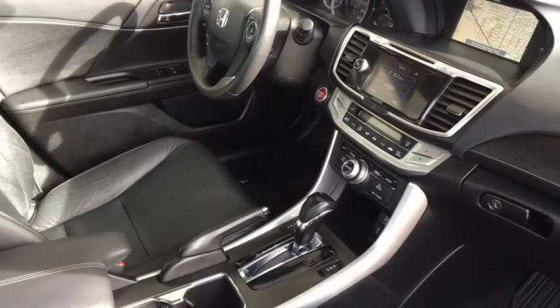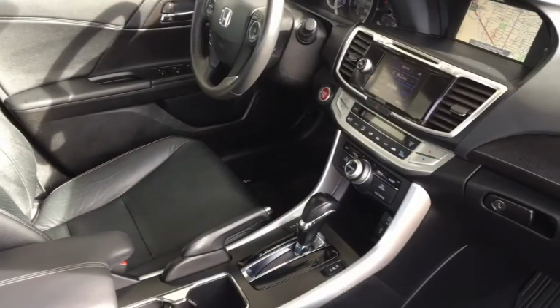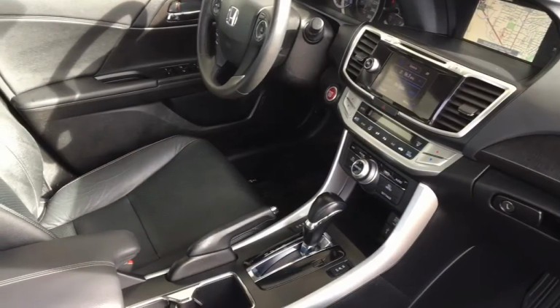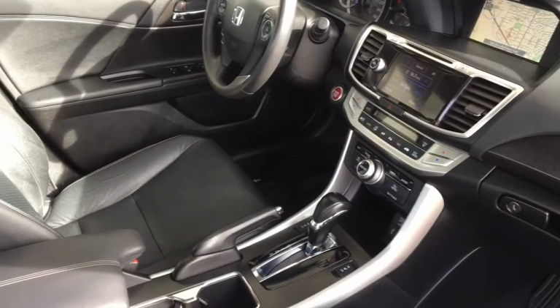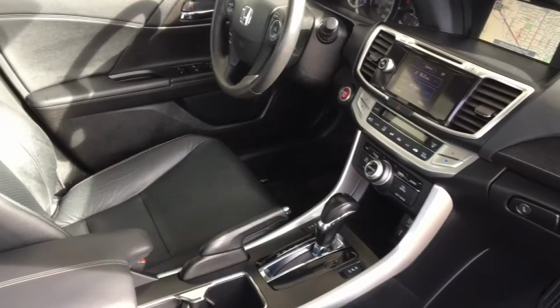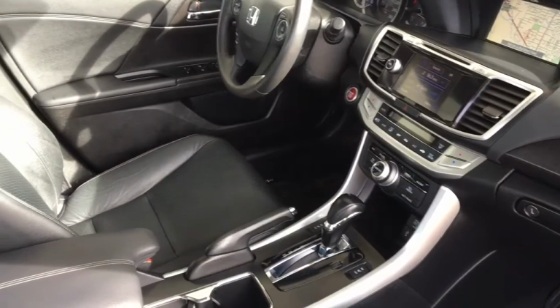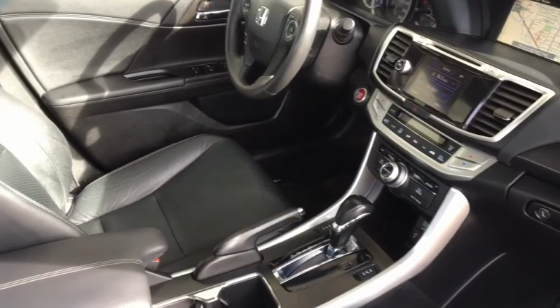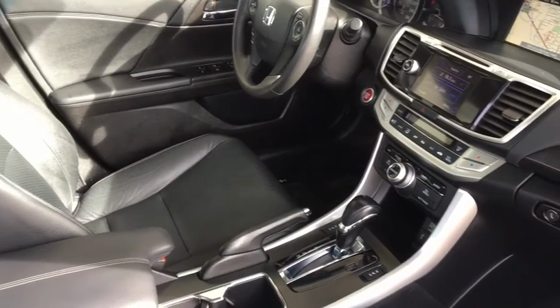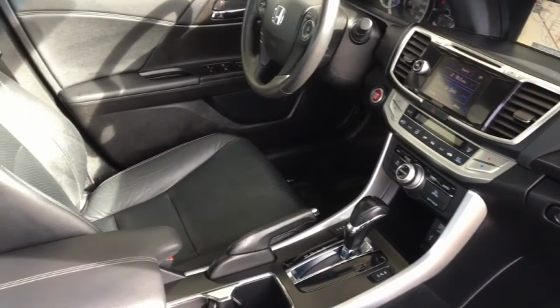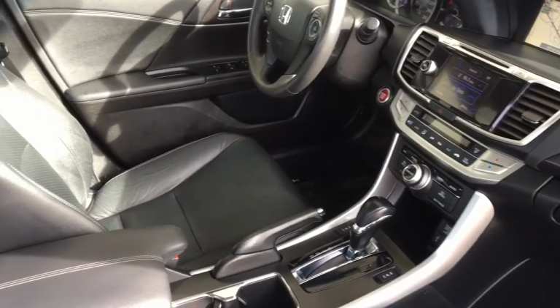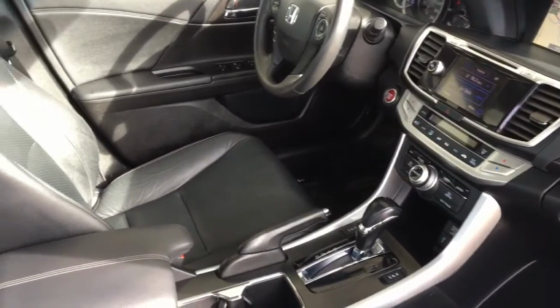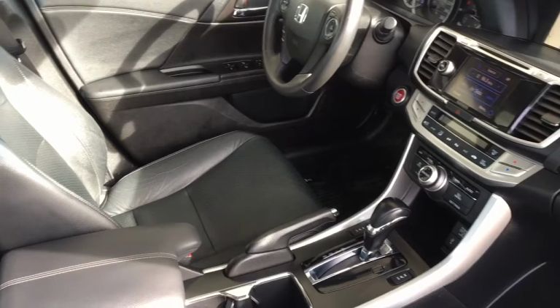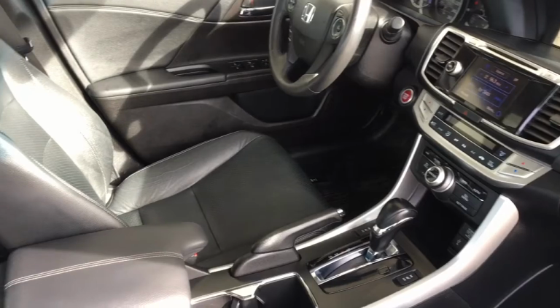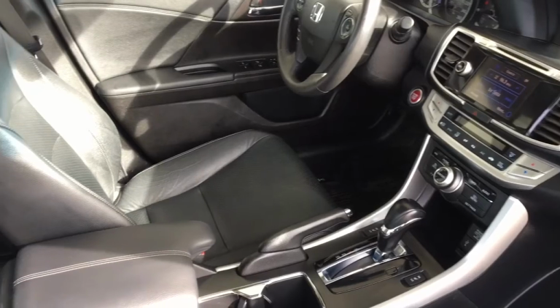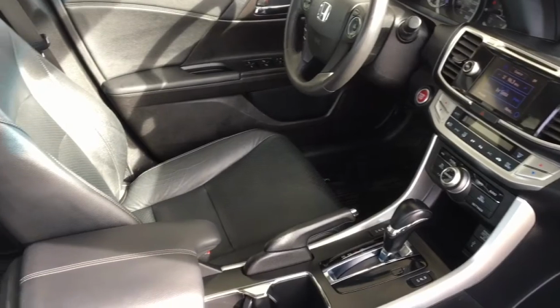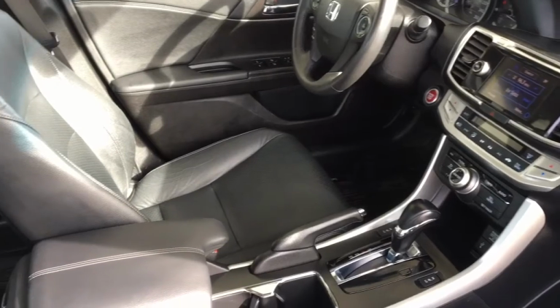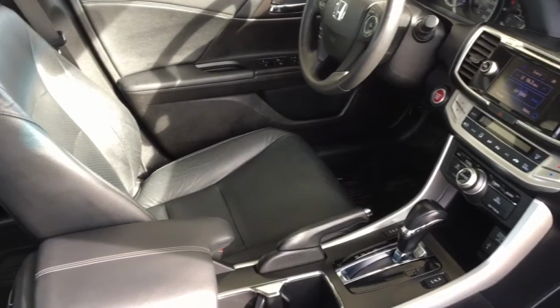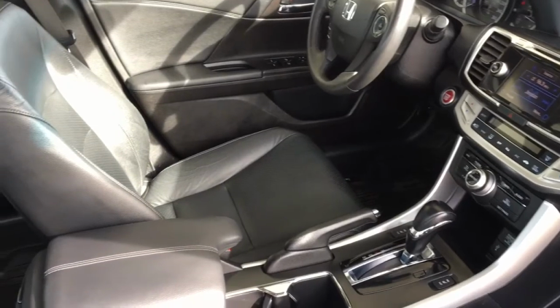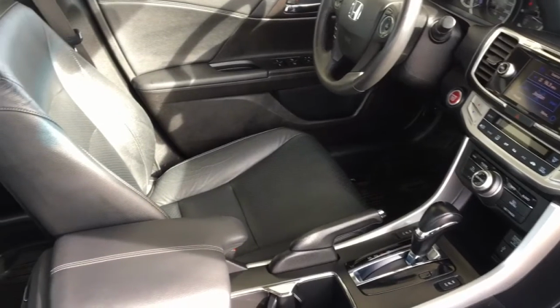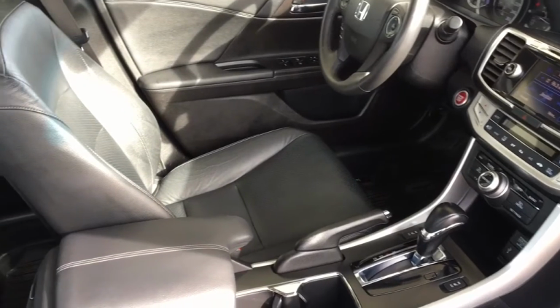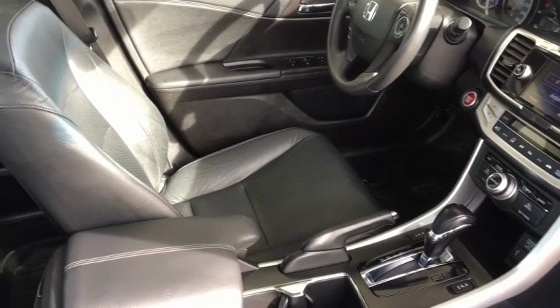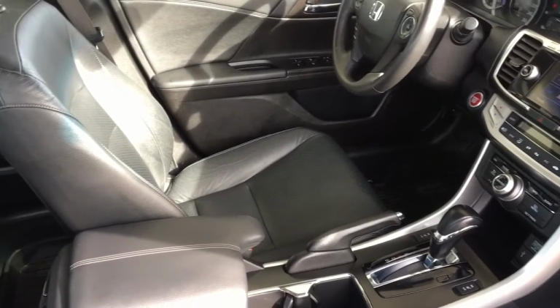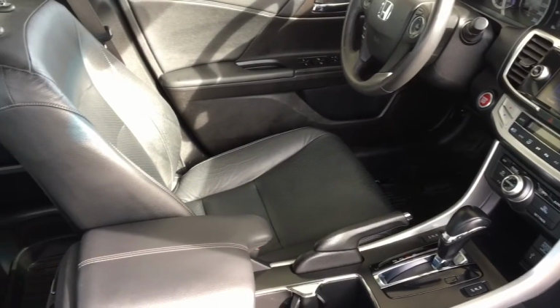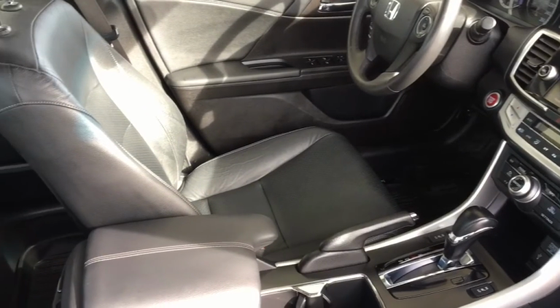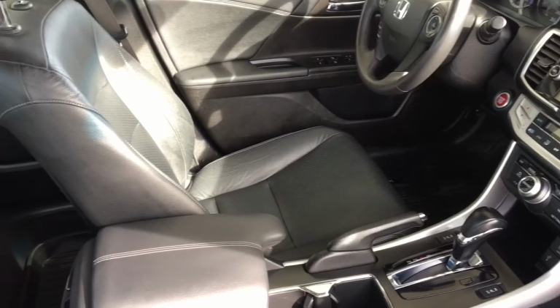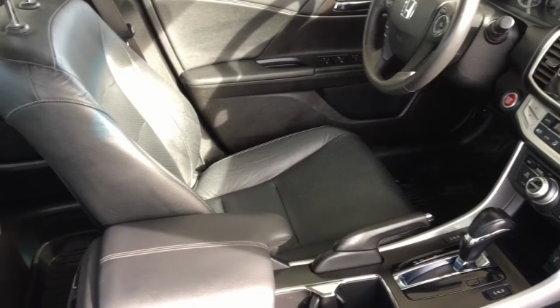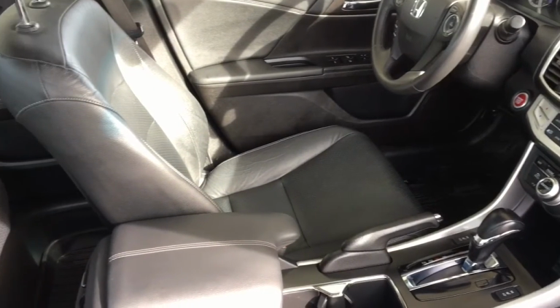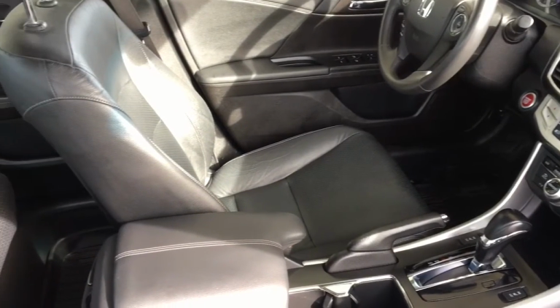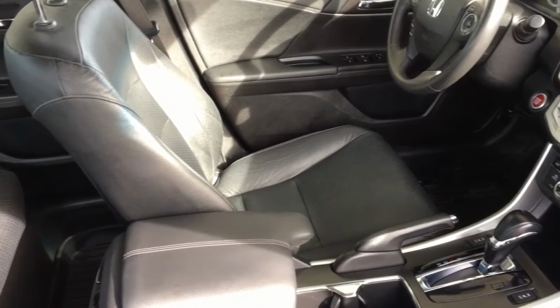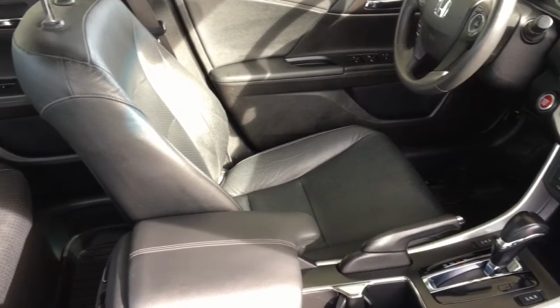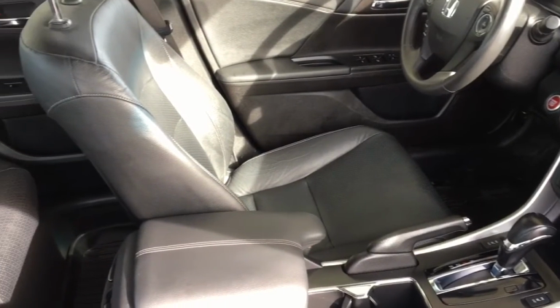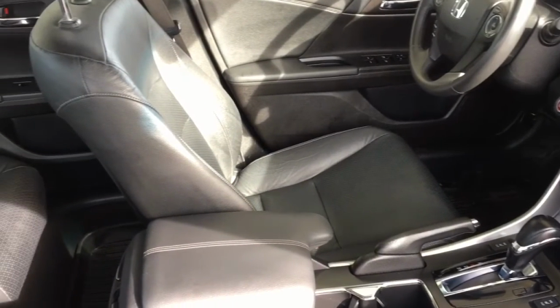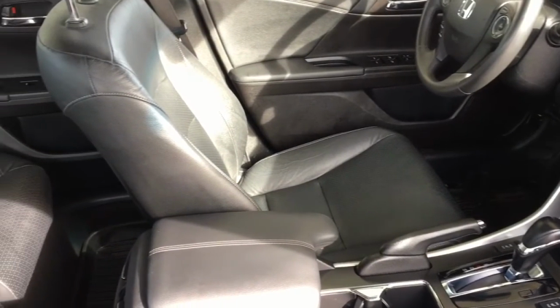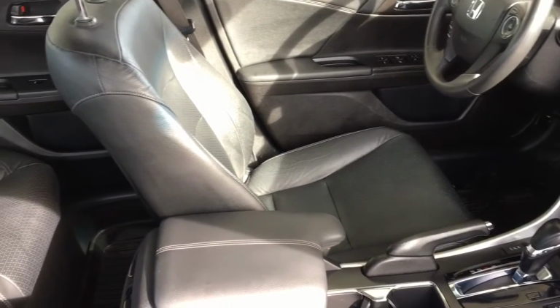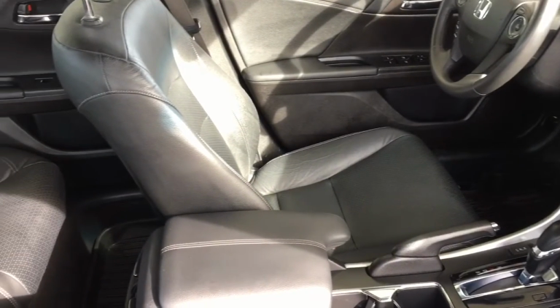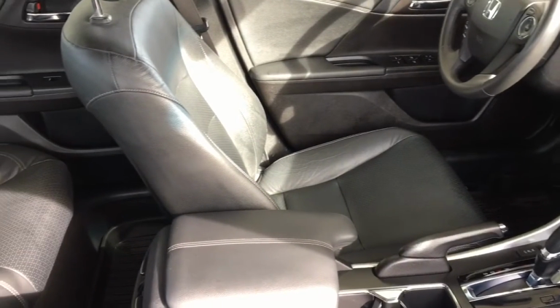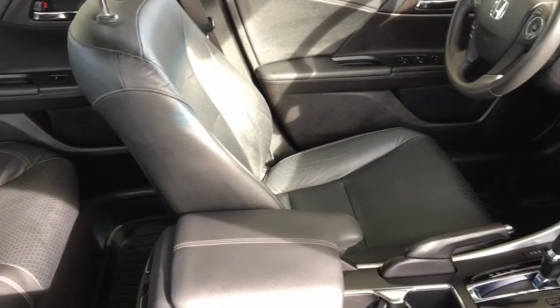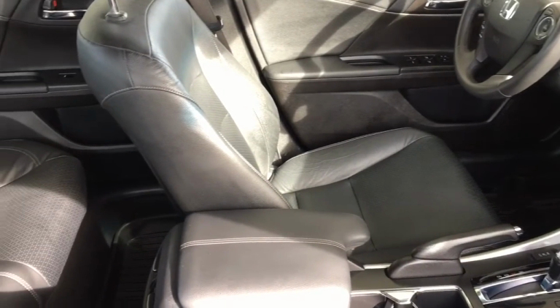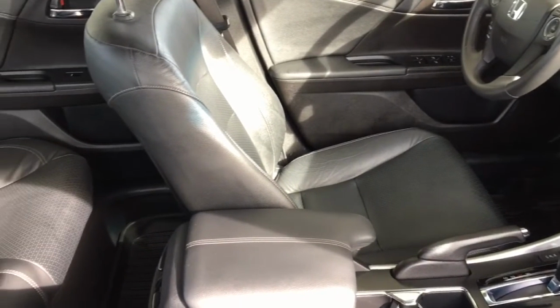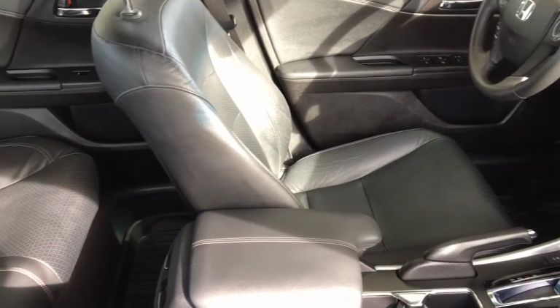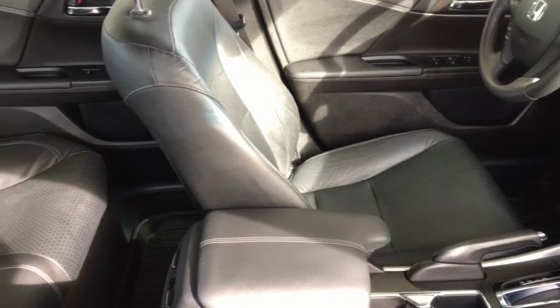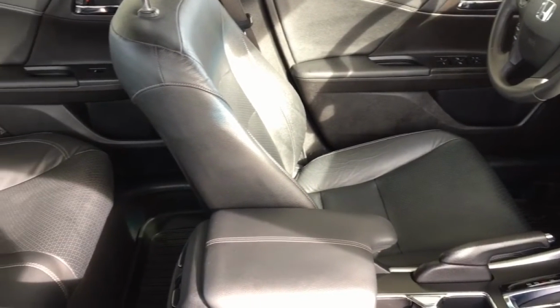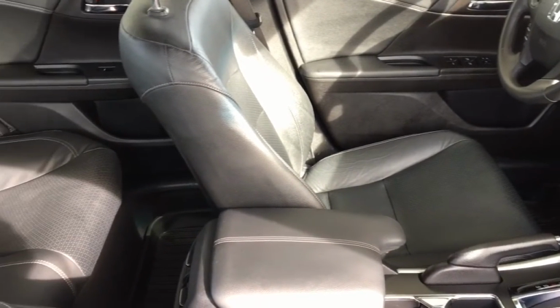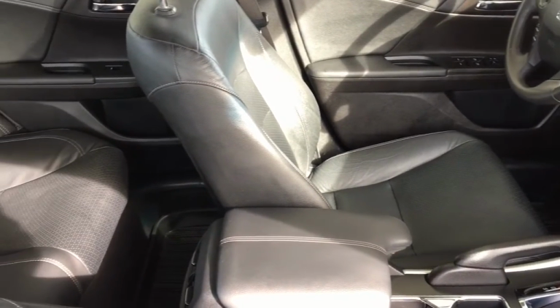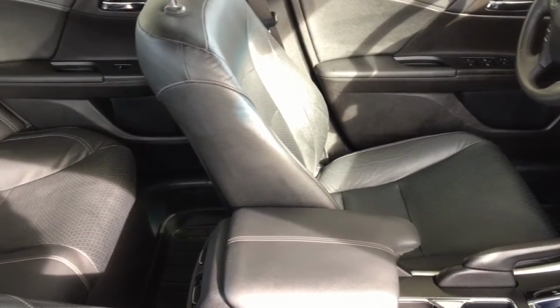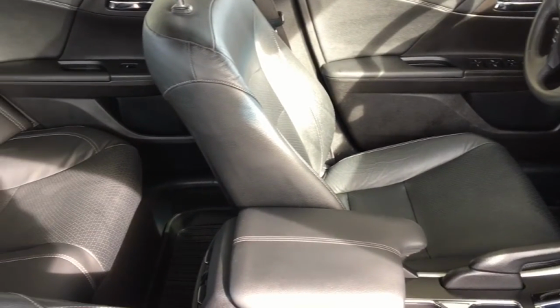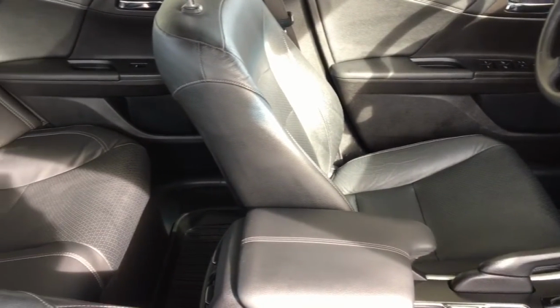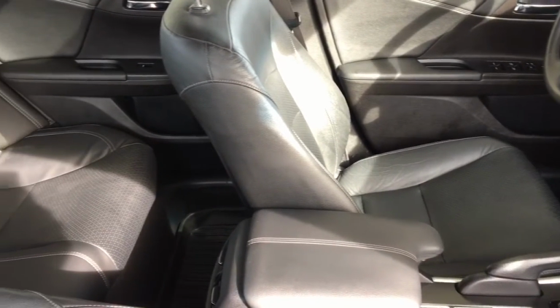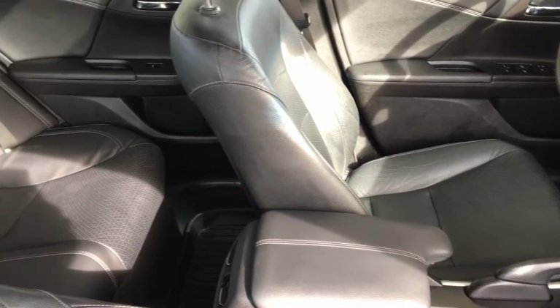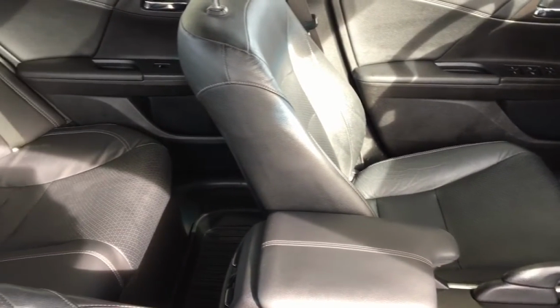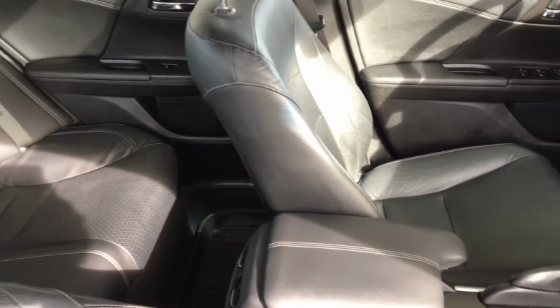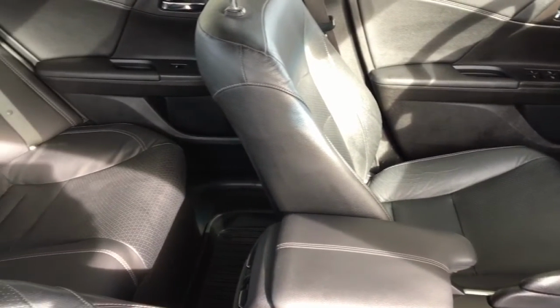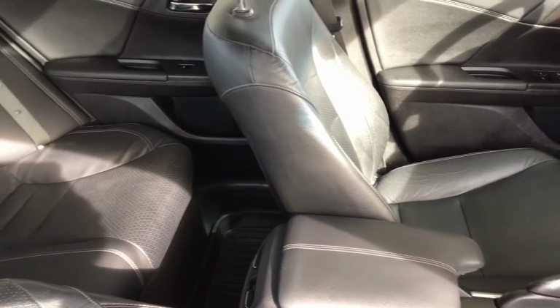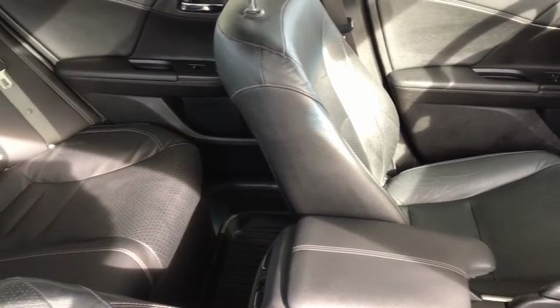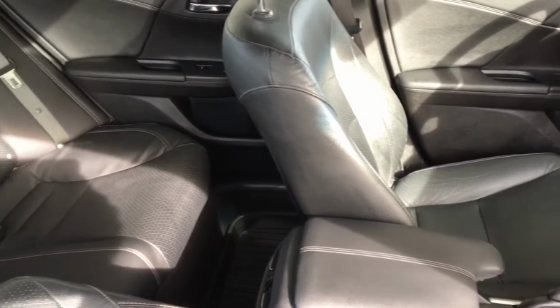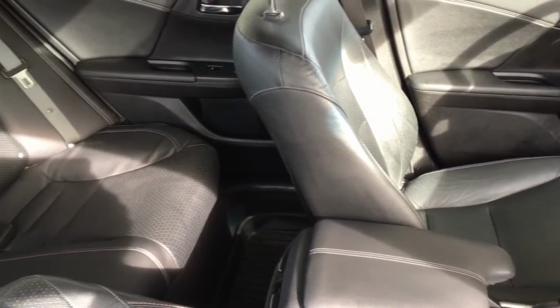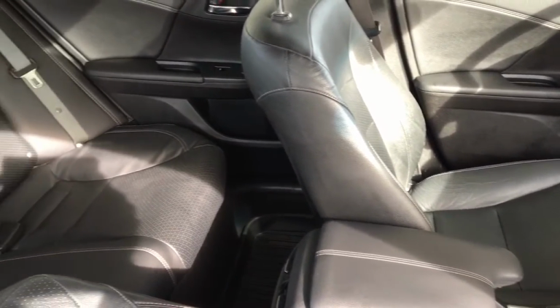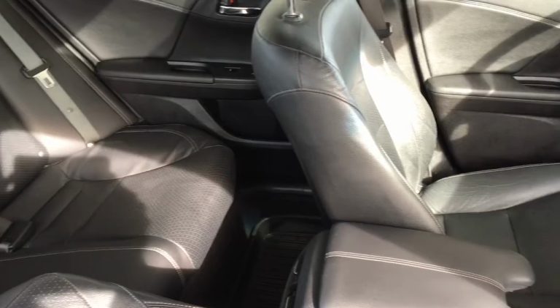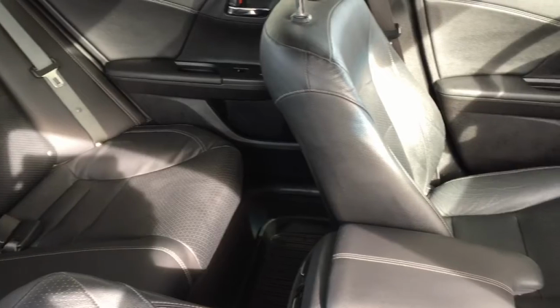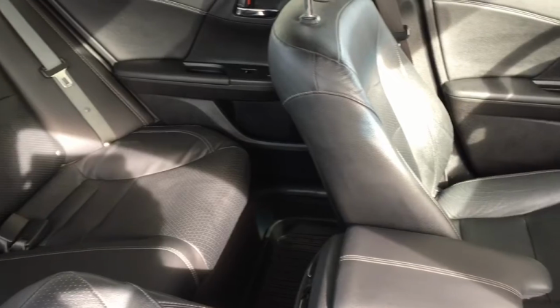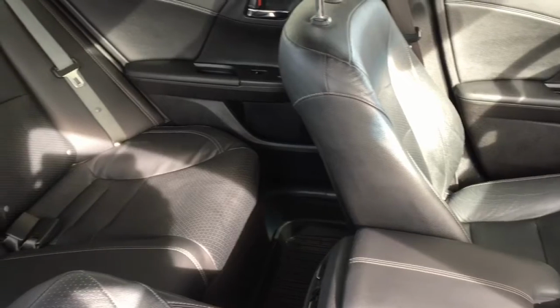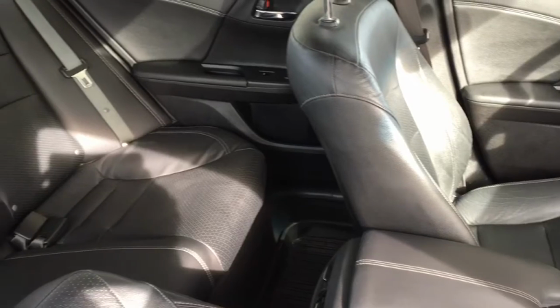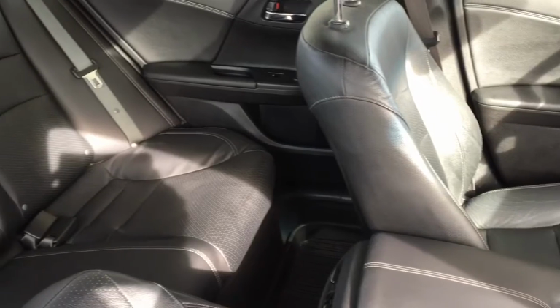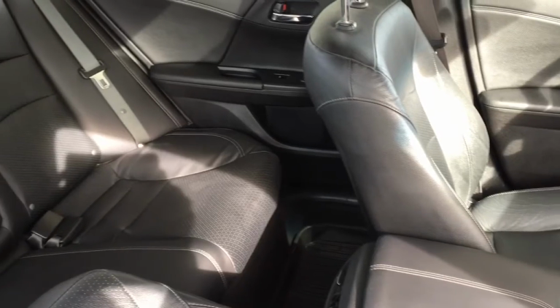In the back the upholstery is in good condition and there's comfortable seating for three along with a drop-down centre console and fold-down rear seat backs.